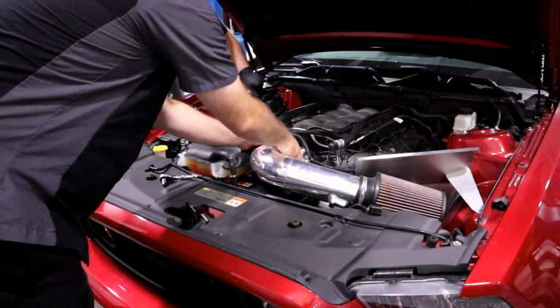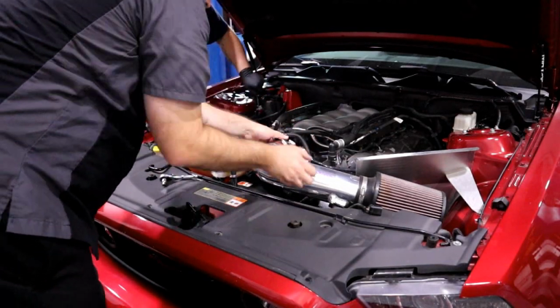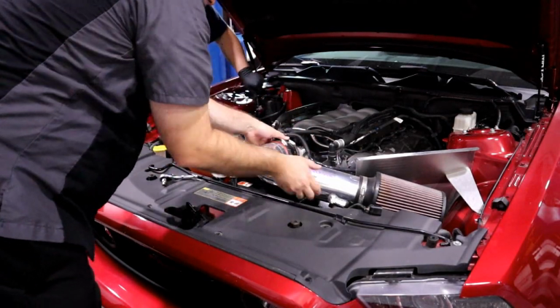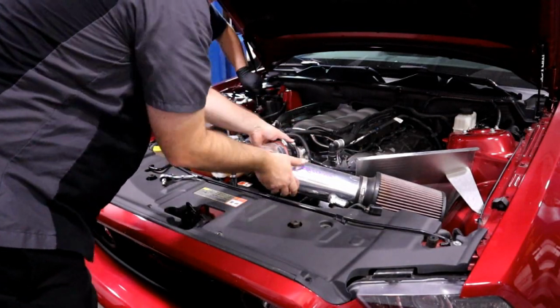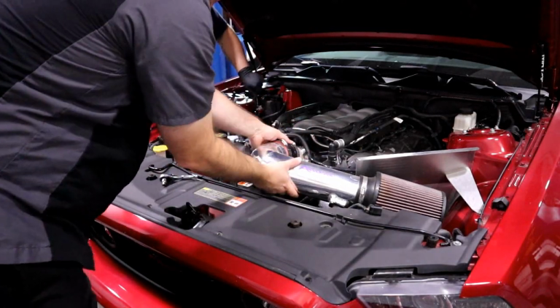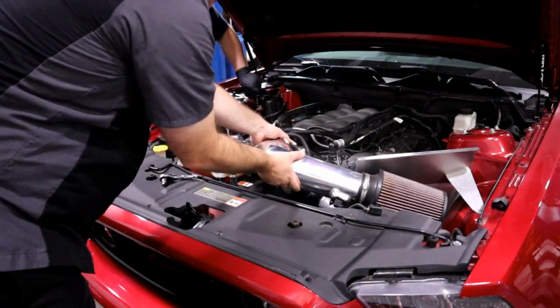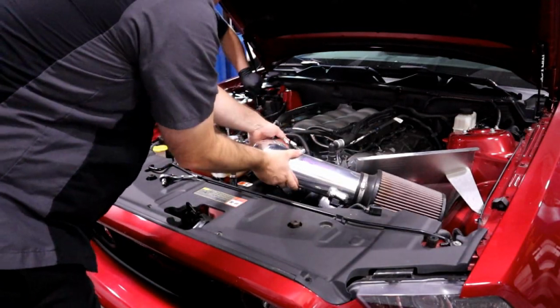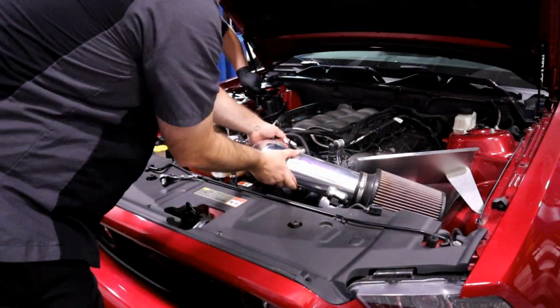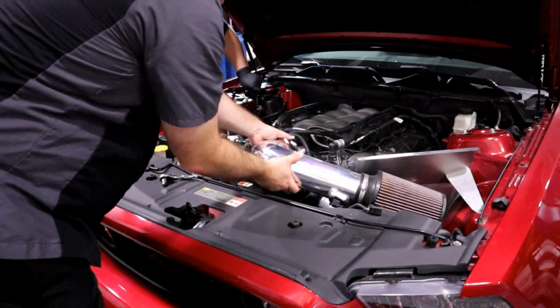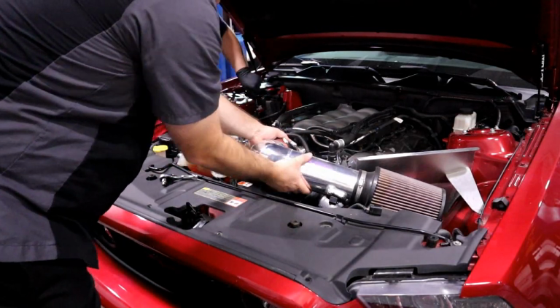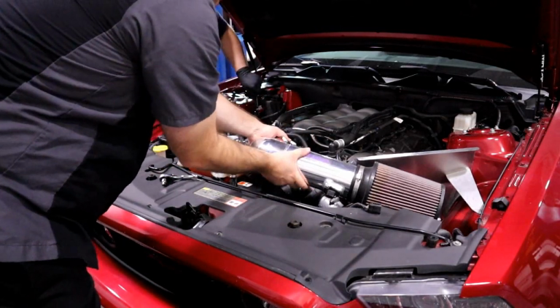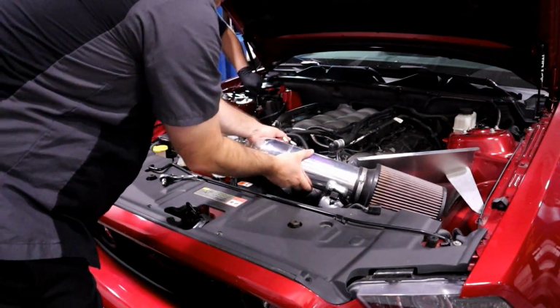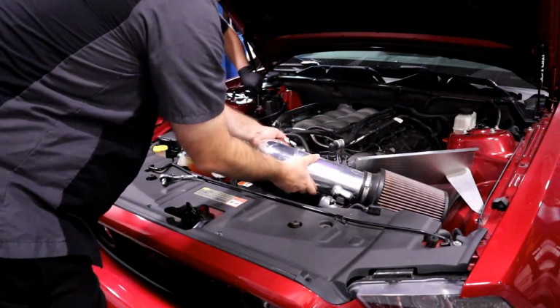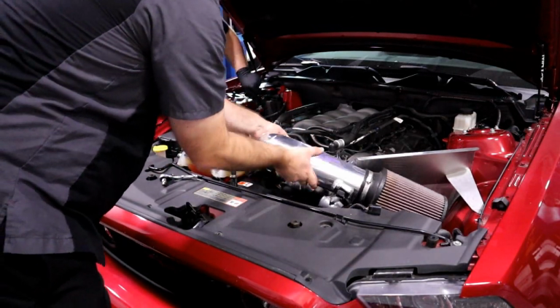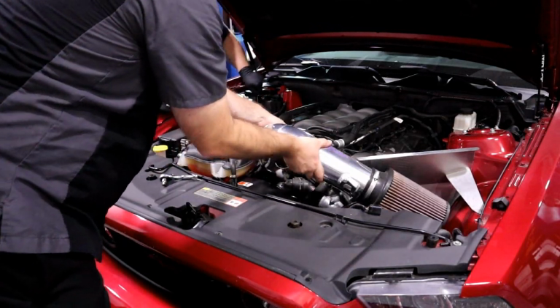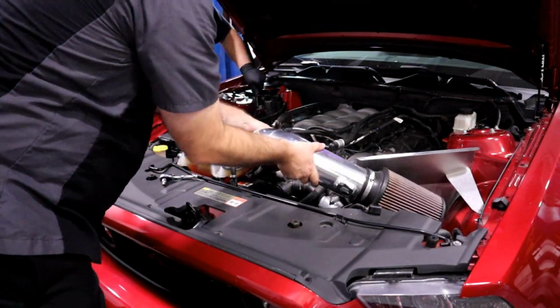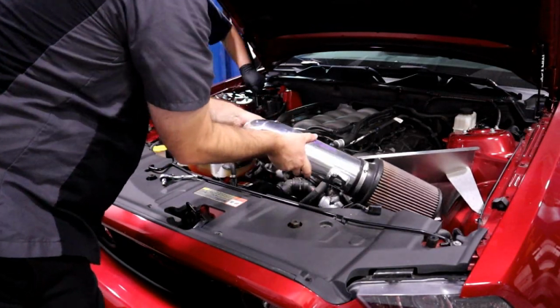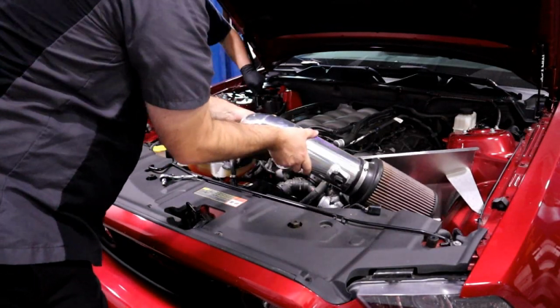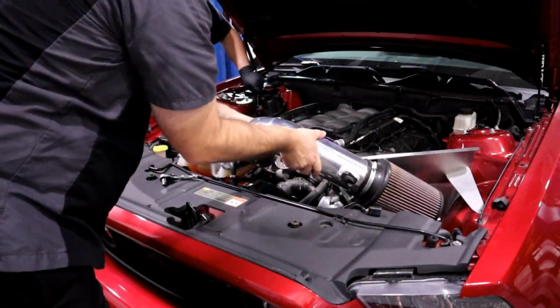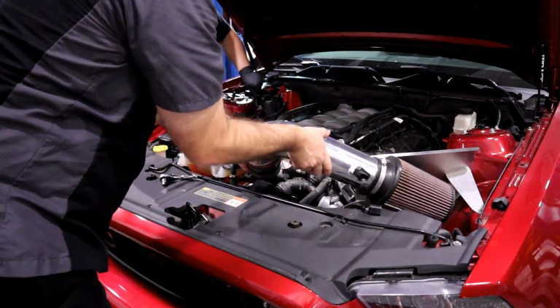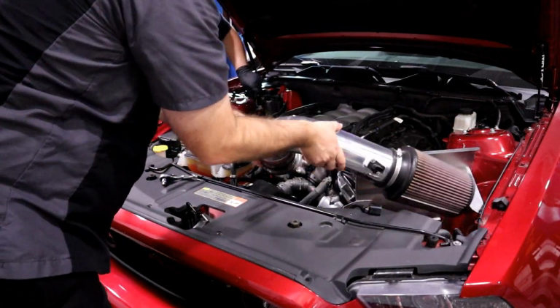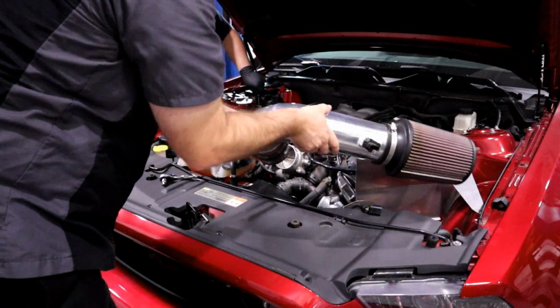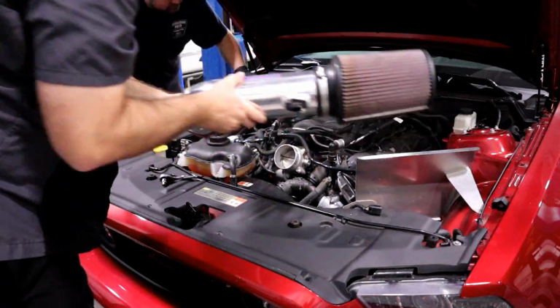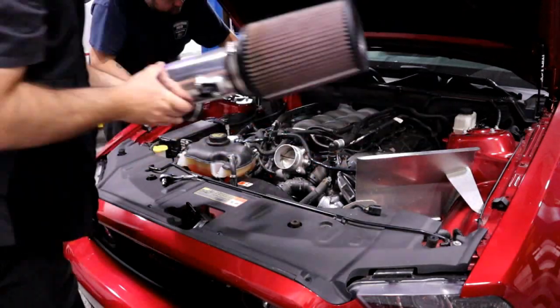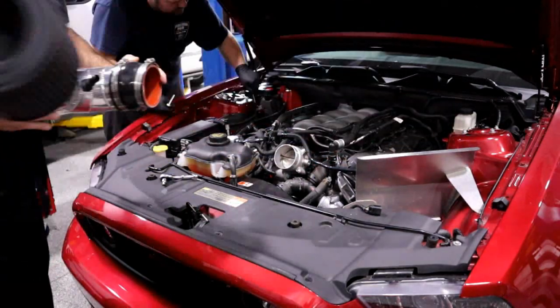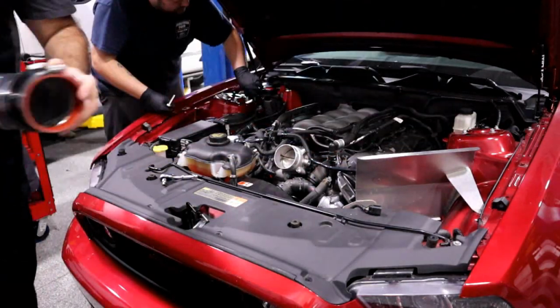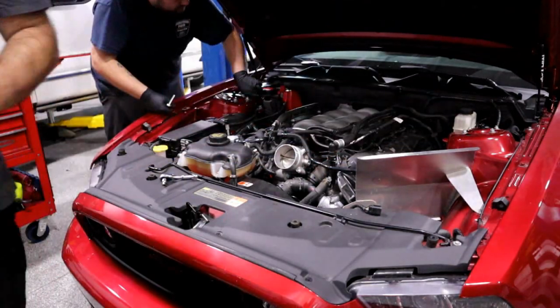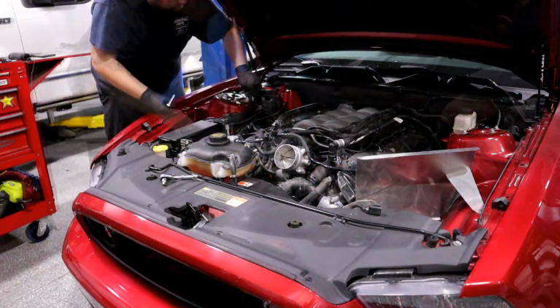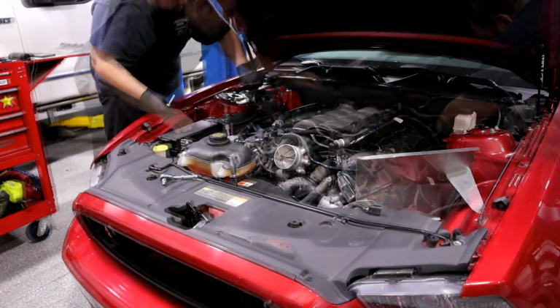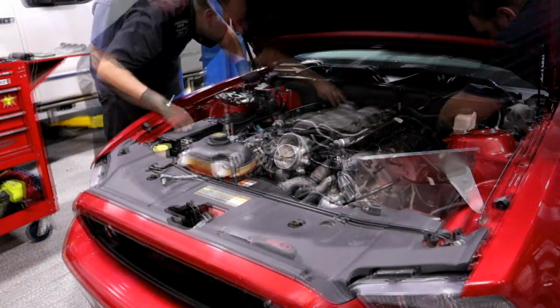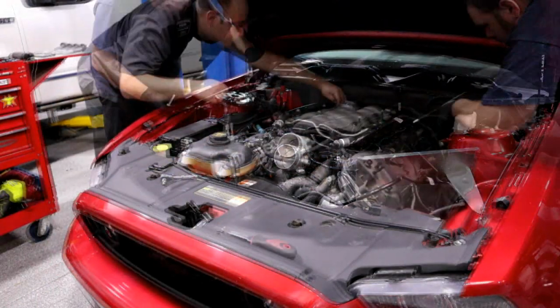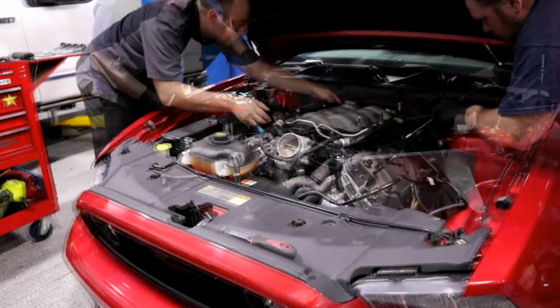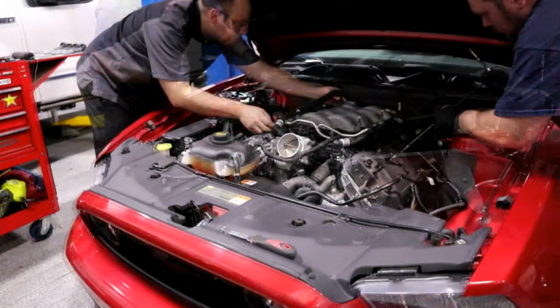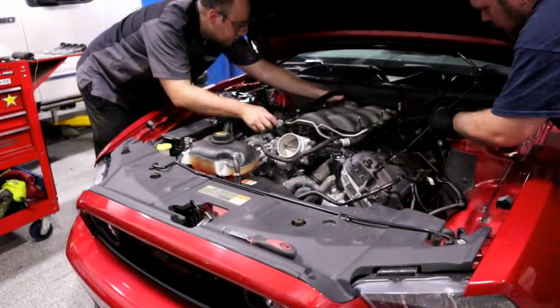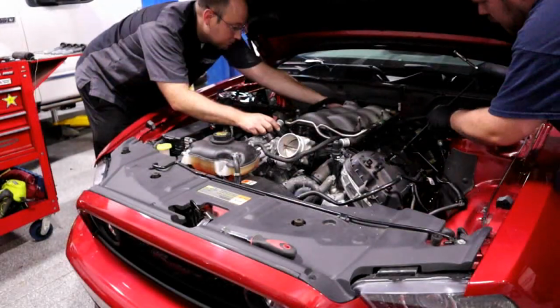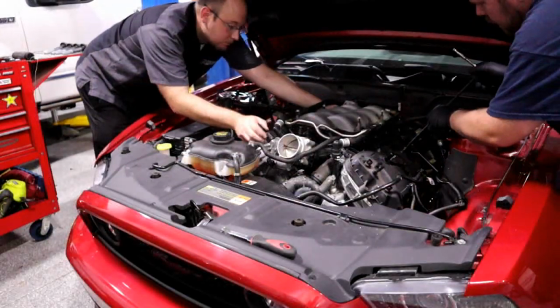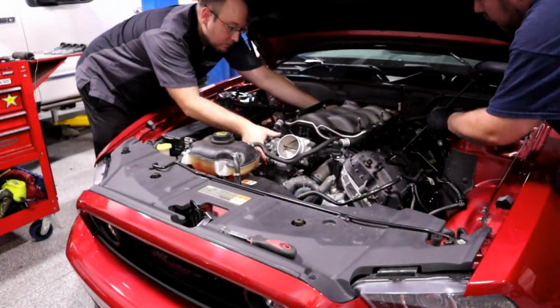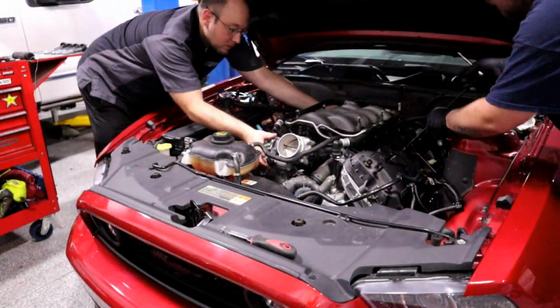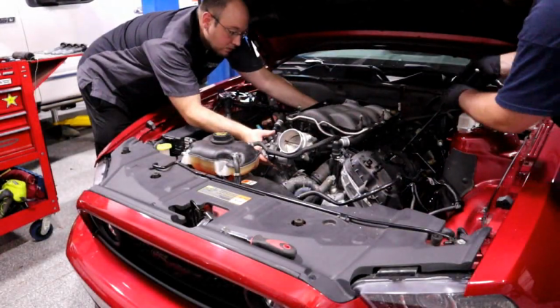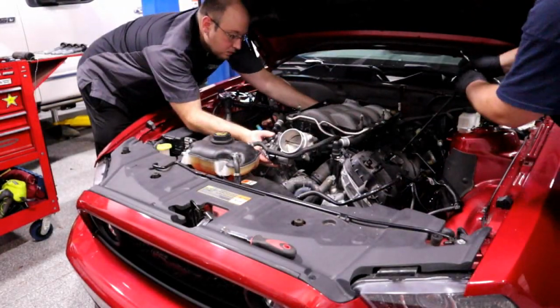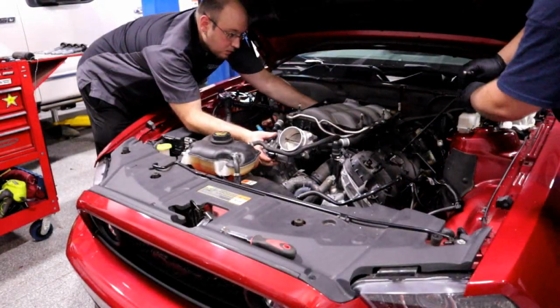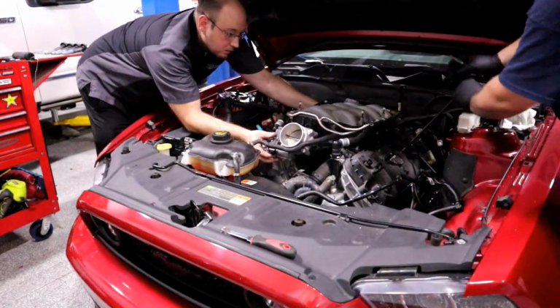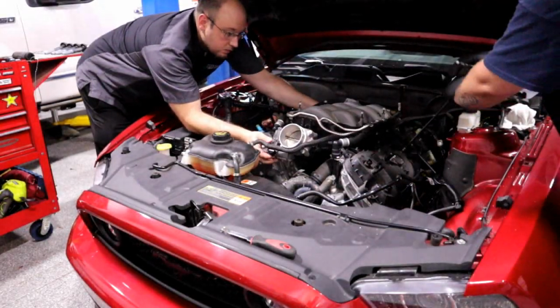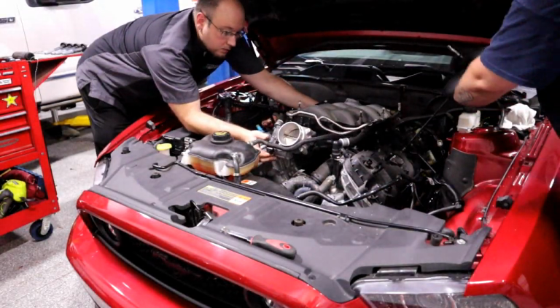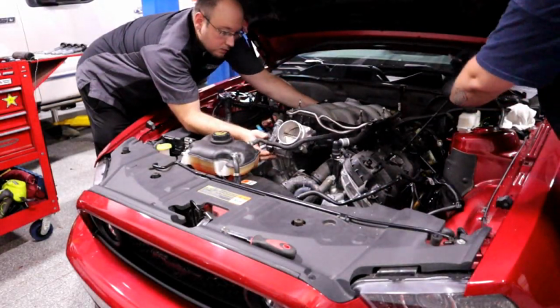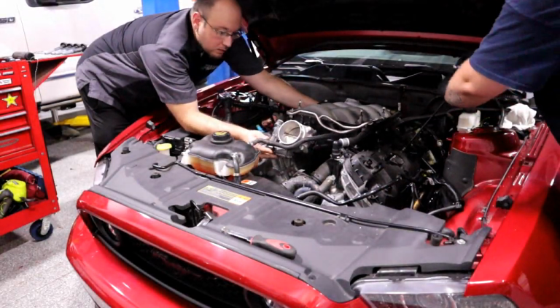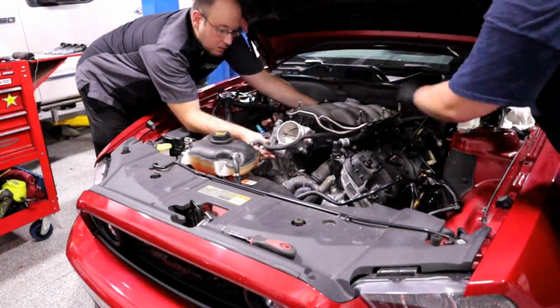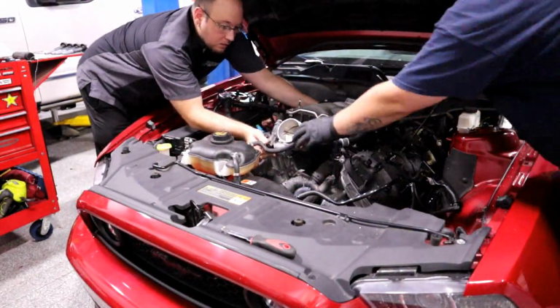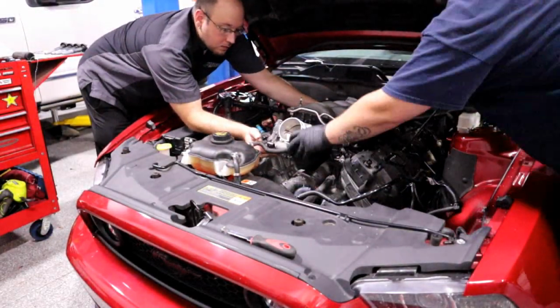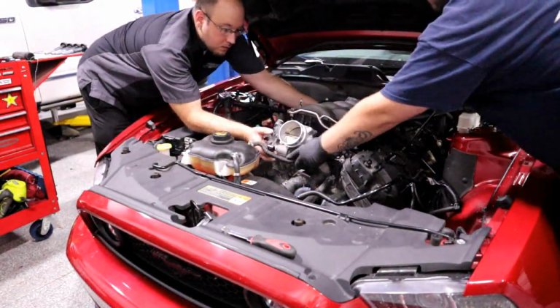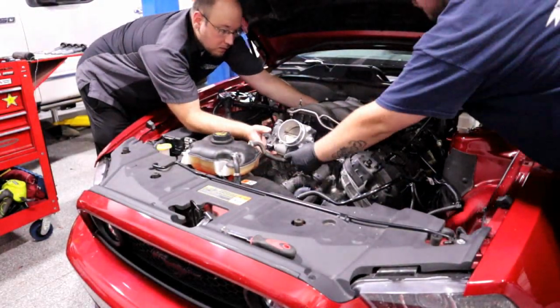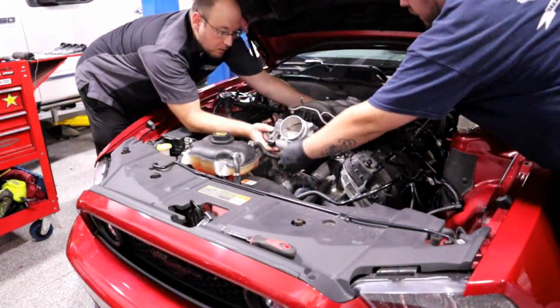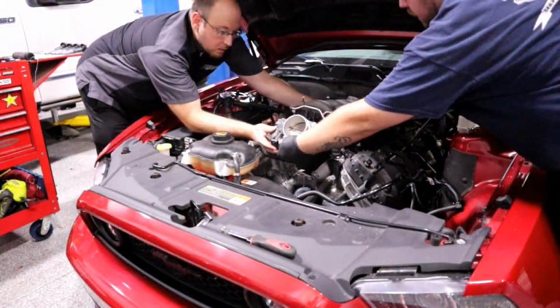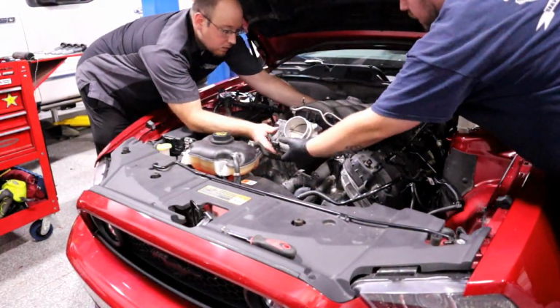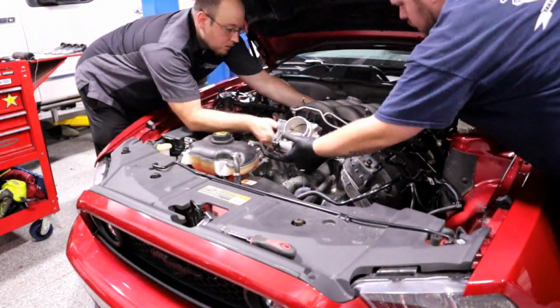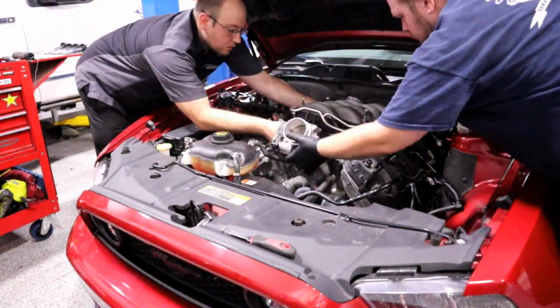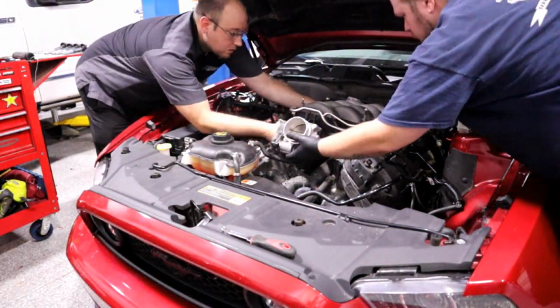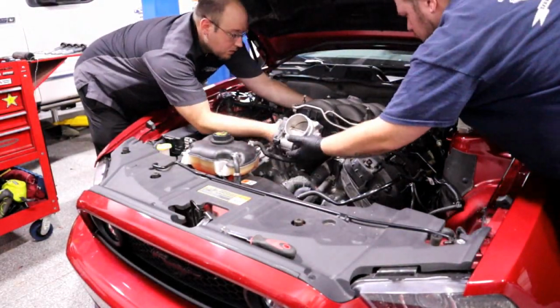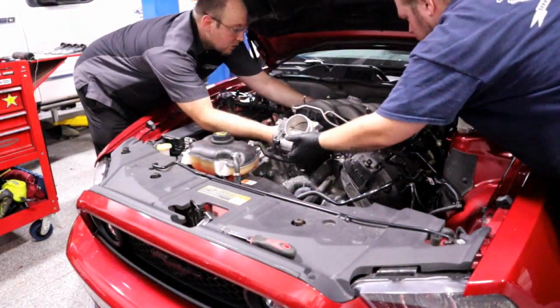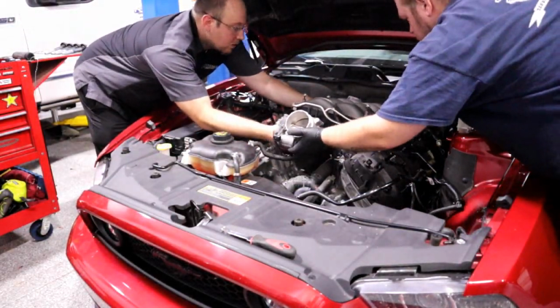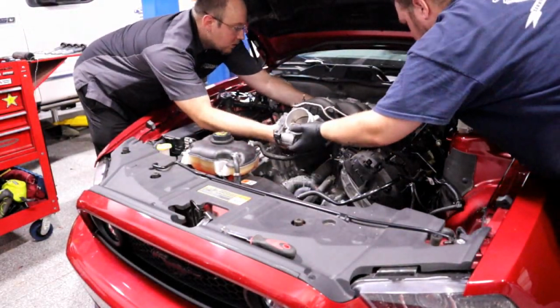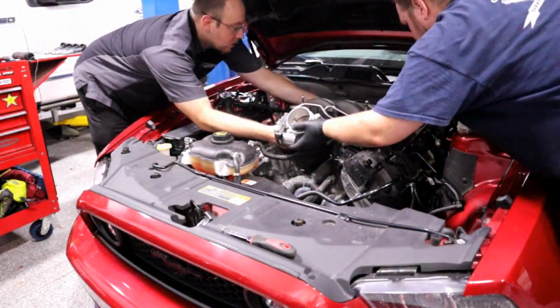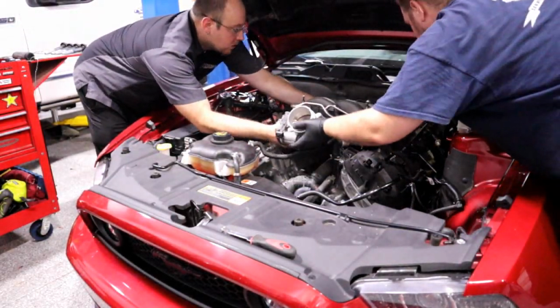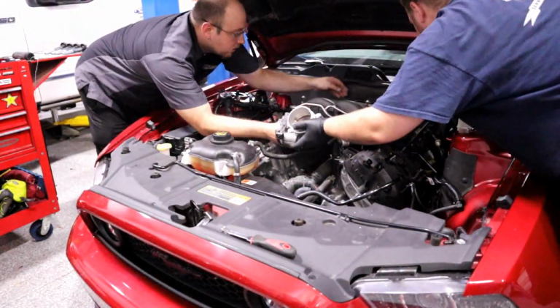I would like to thank Matt and Jeremy for assisting me with this project. Having the extra set of hands definitely makes this process much much faster.